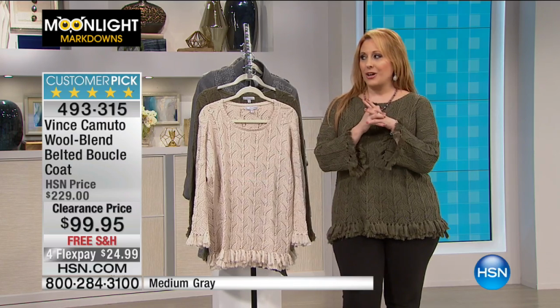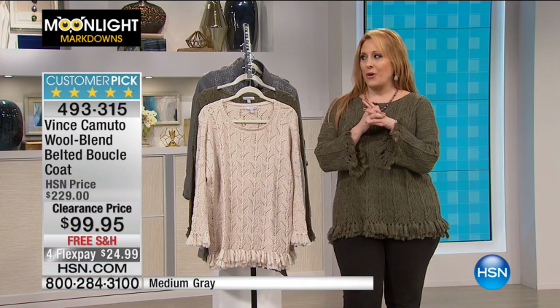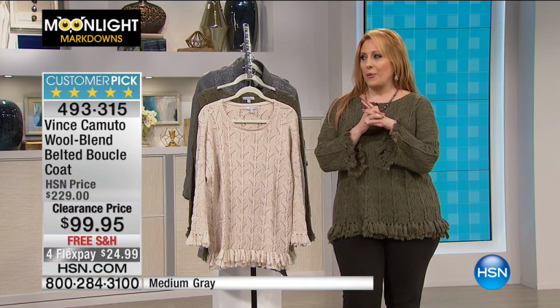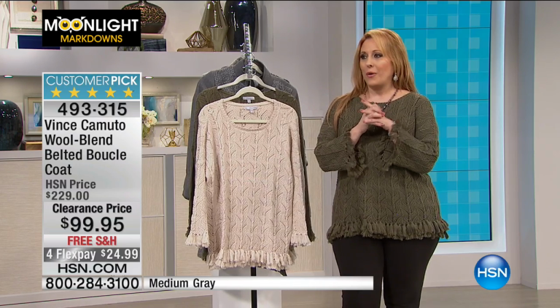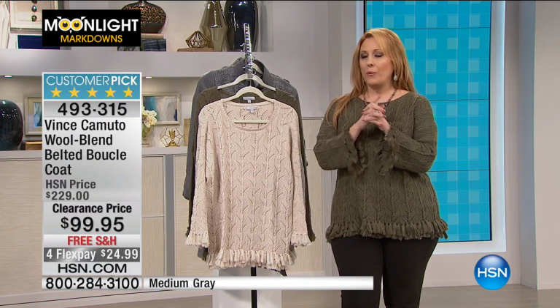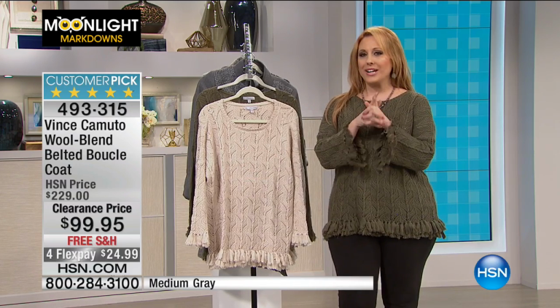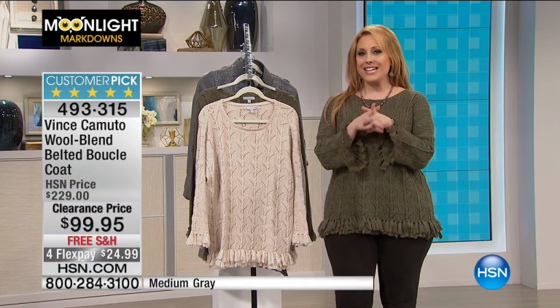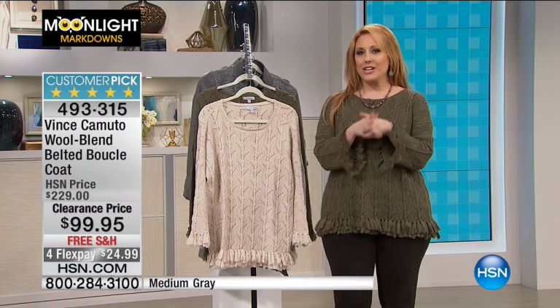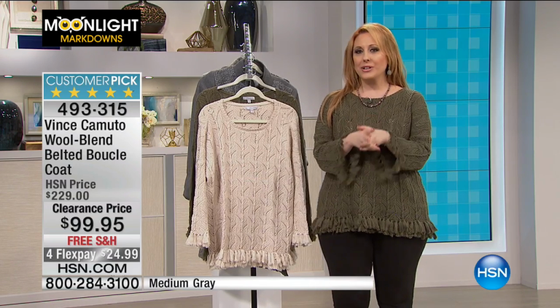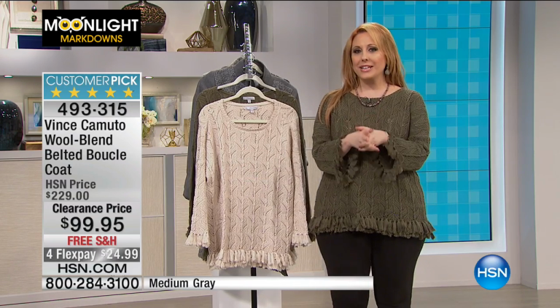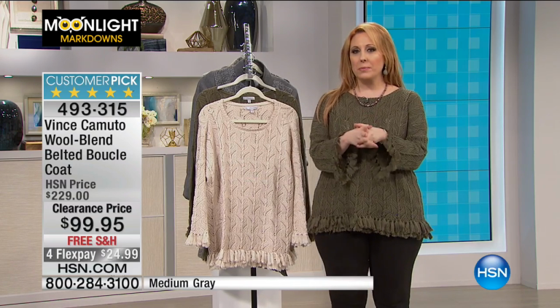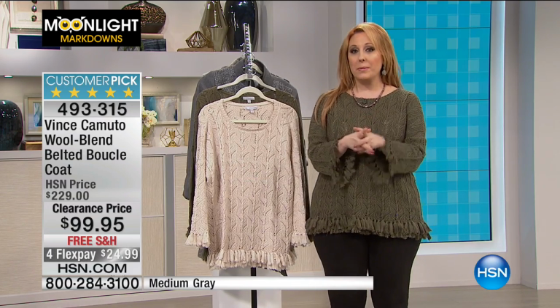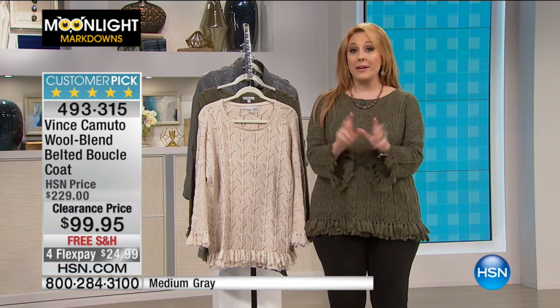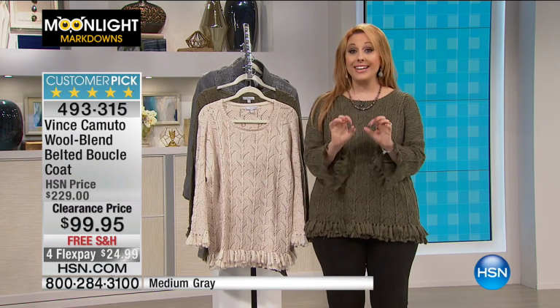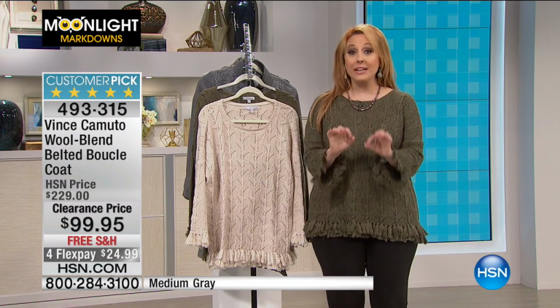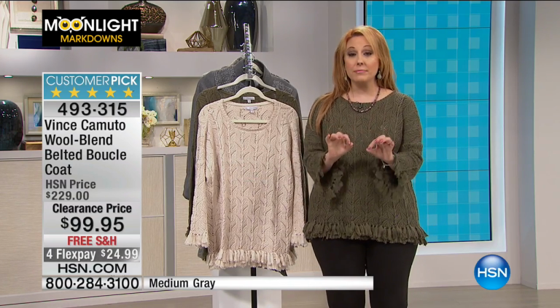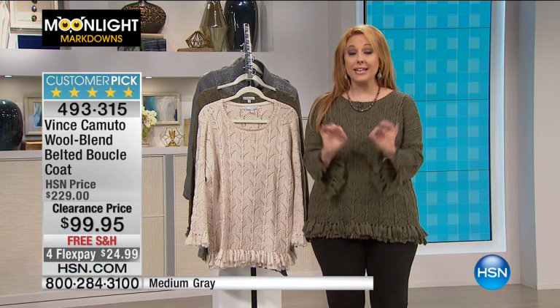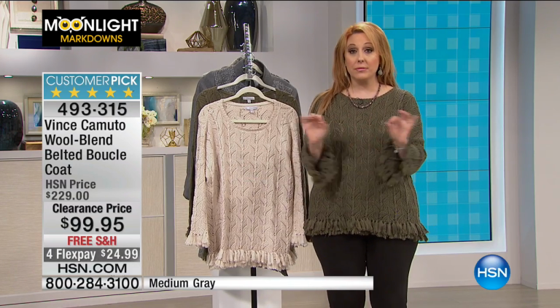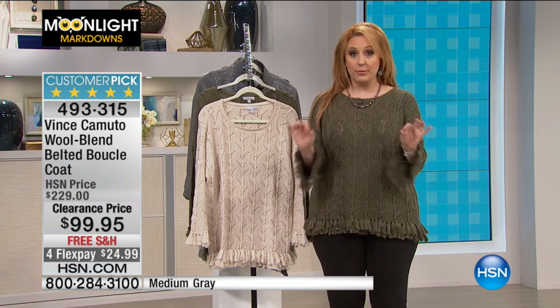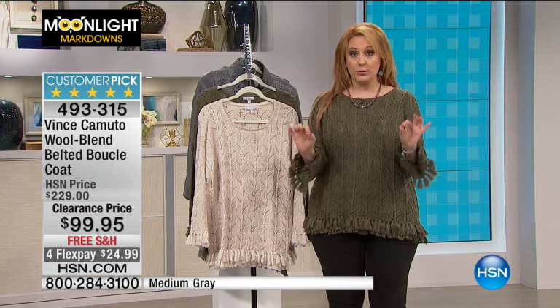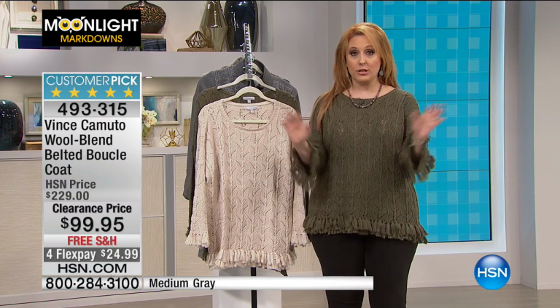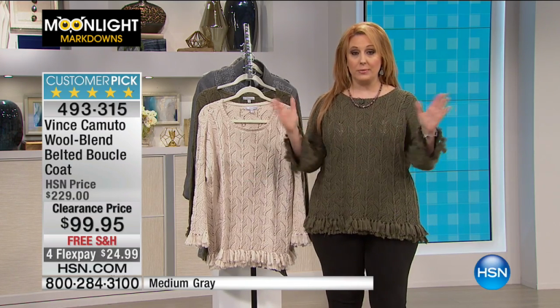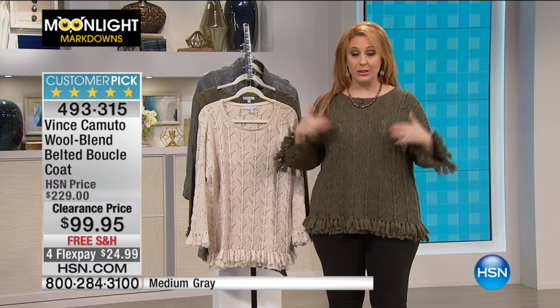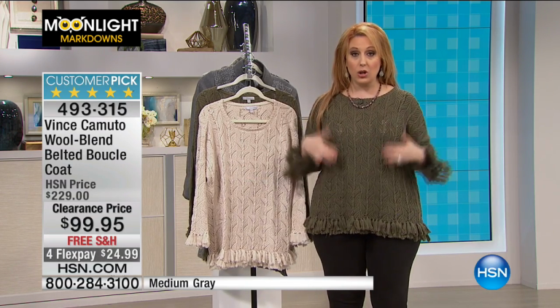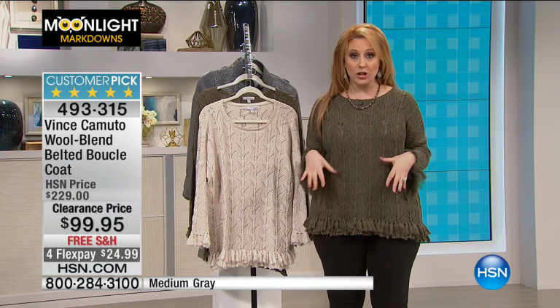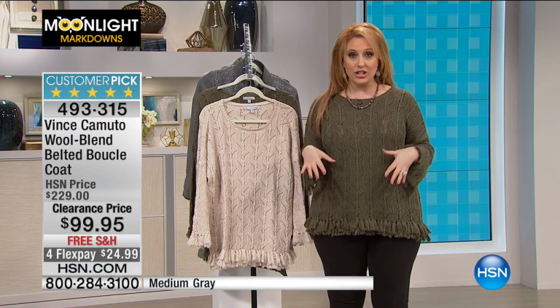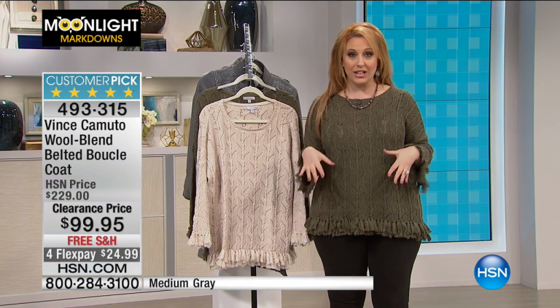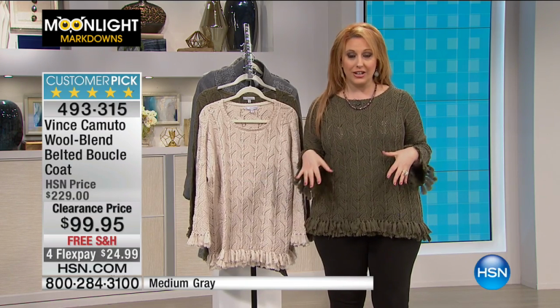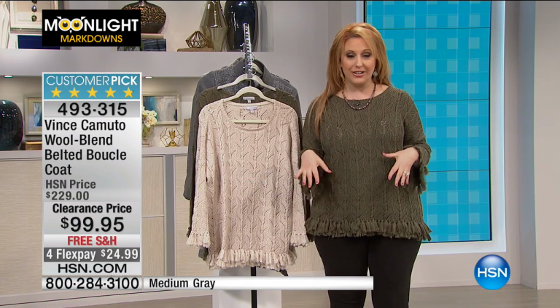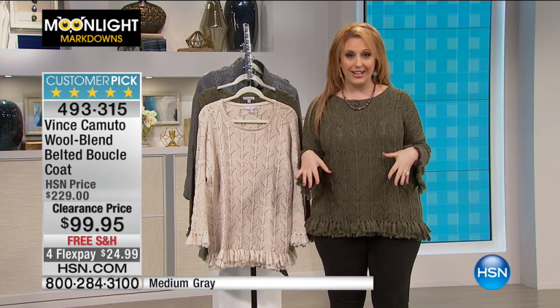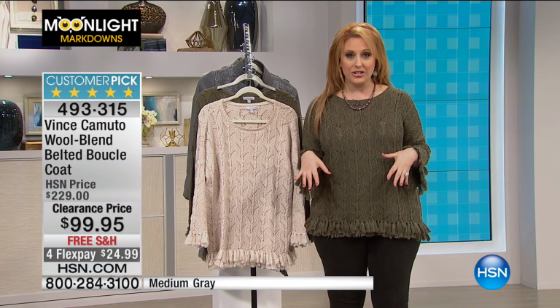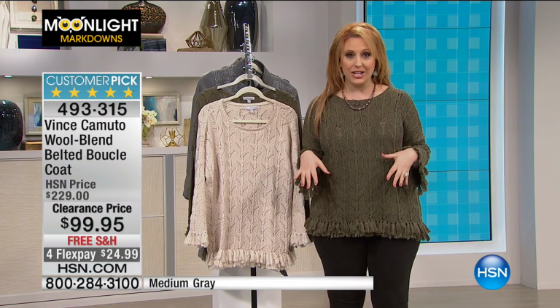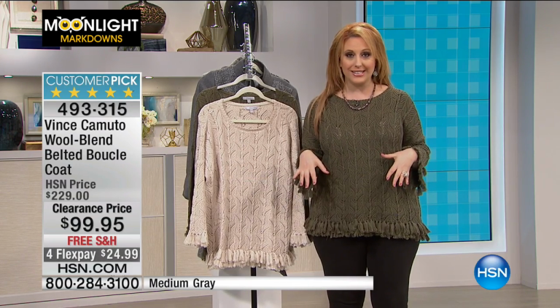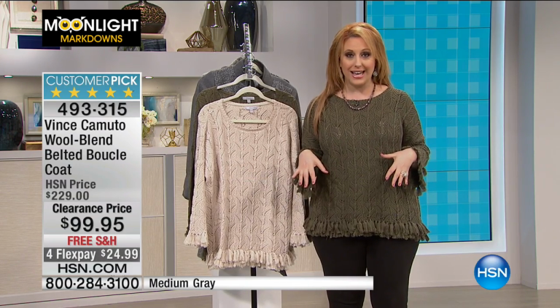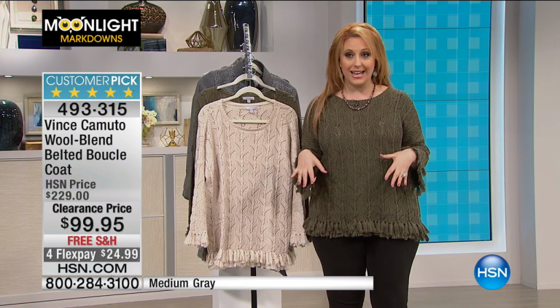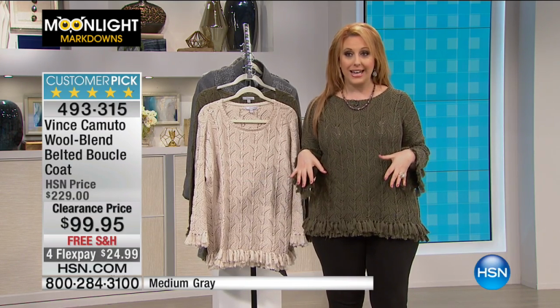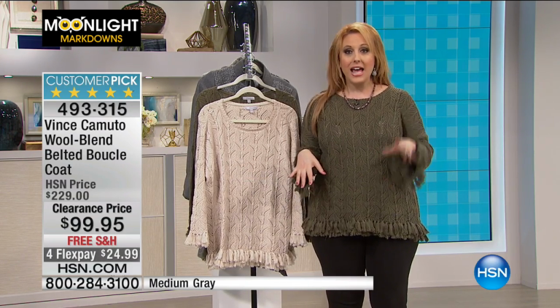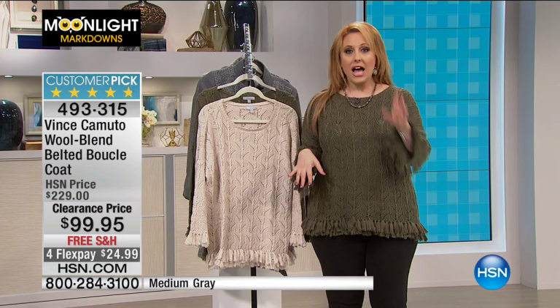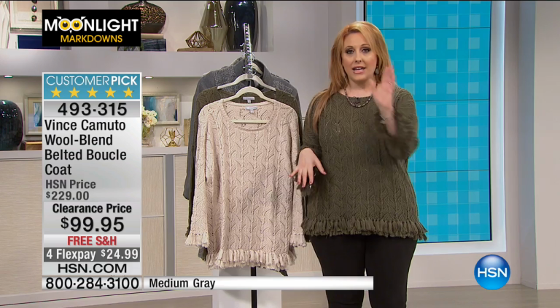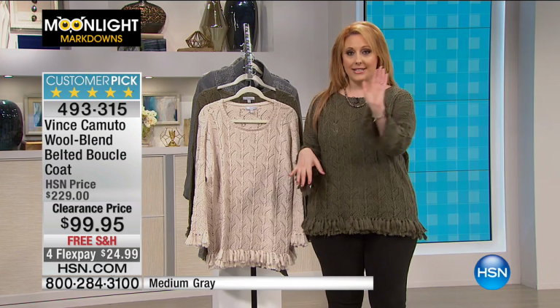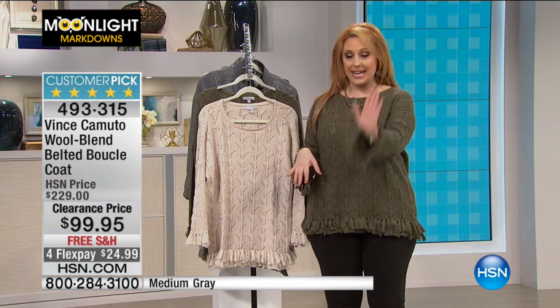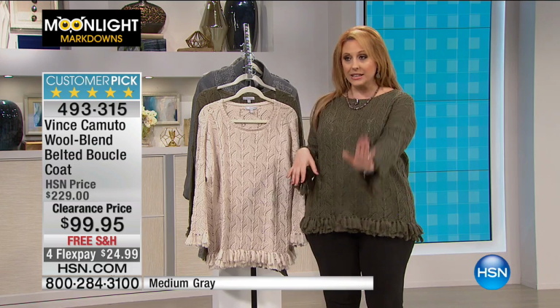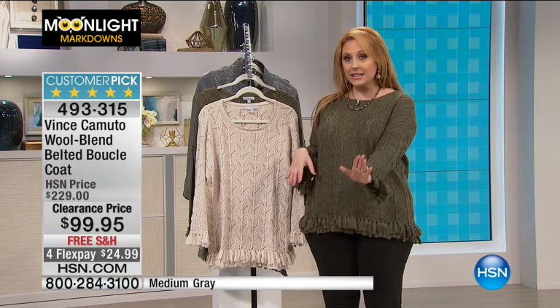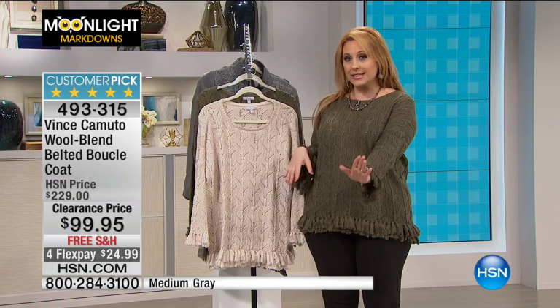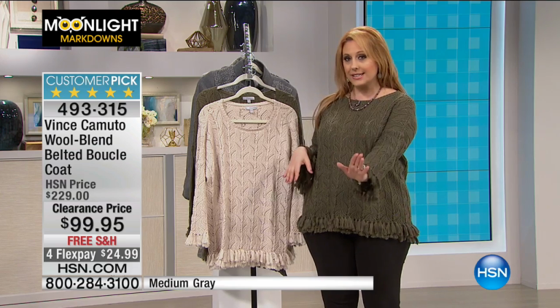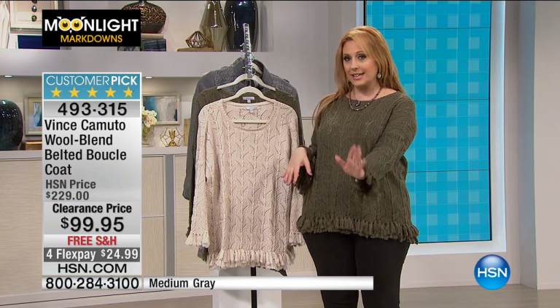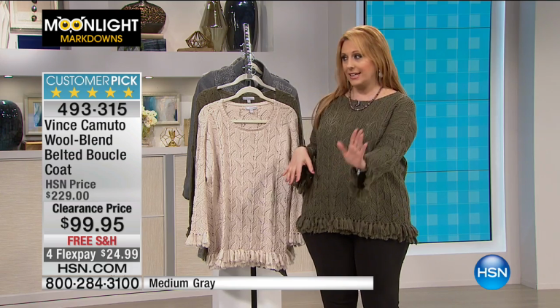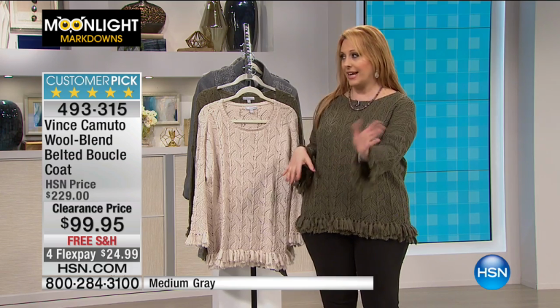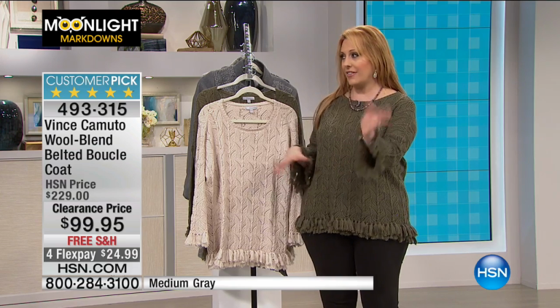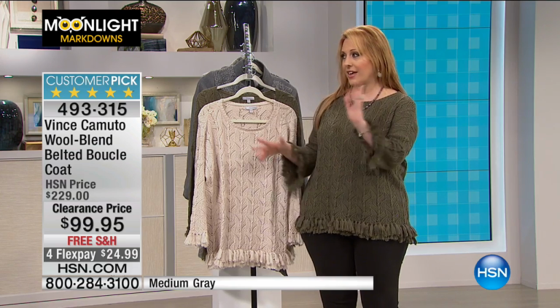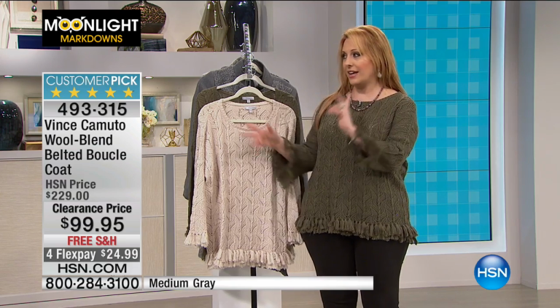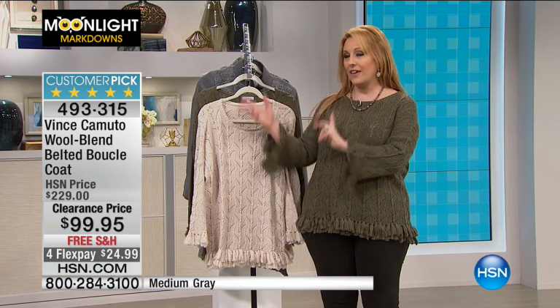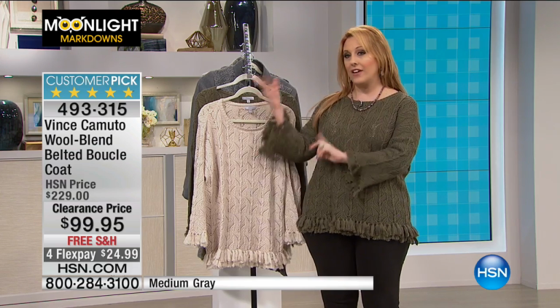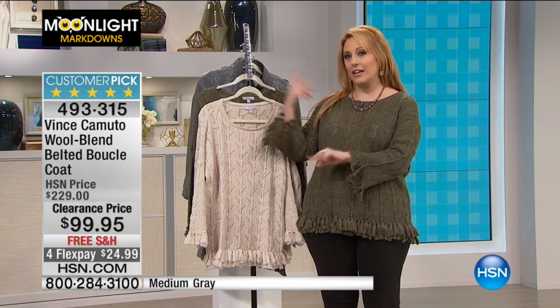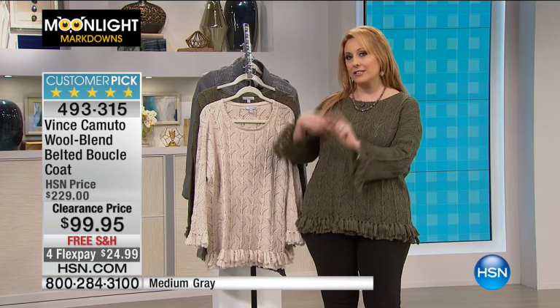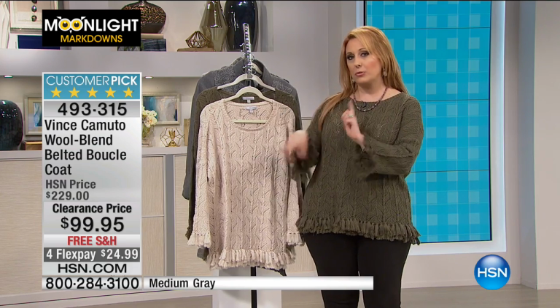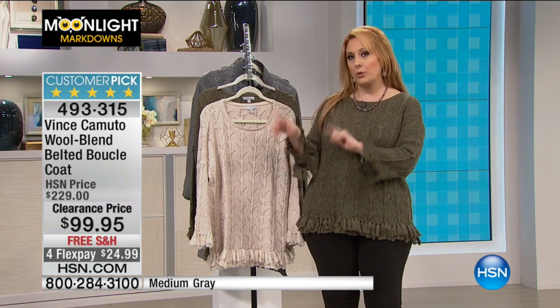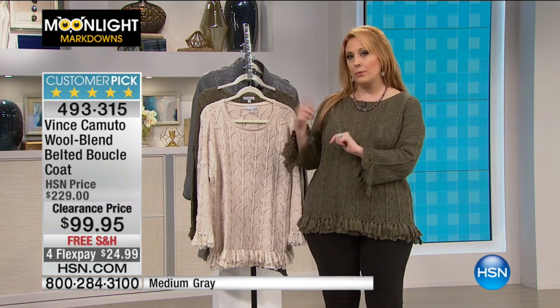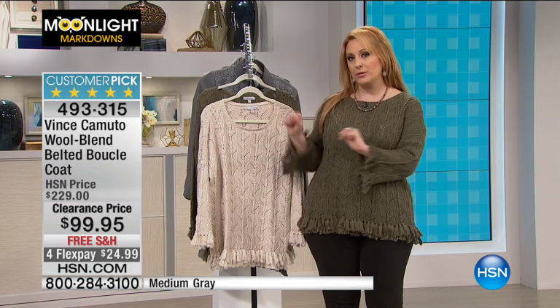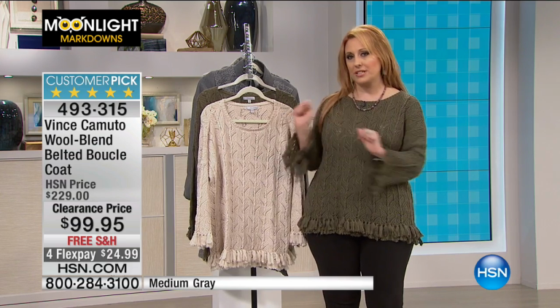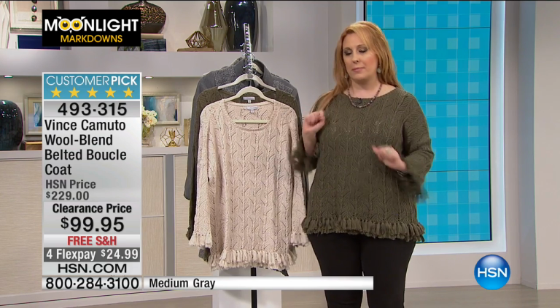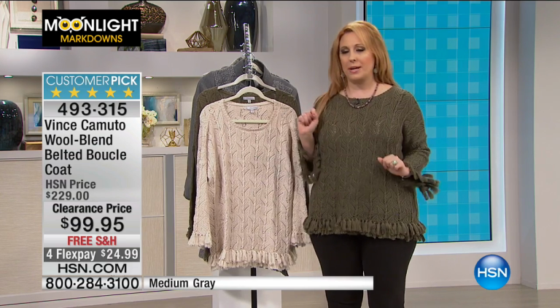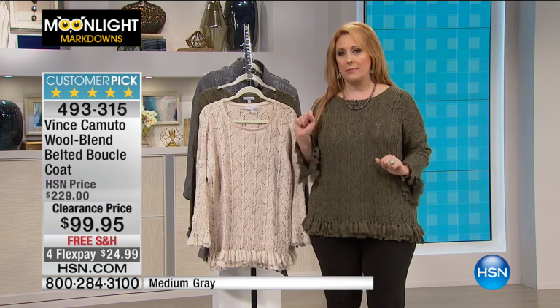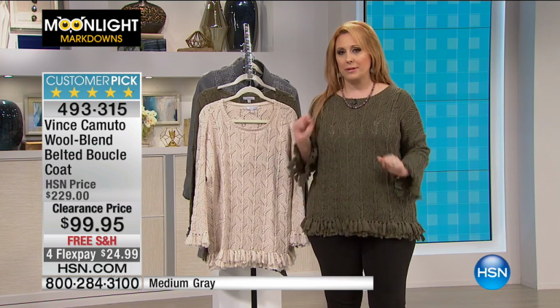We're going to tell you a little bit about Kim Kimball, who is launching here at HSN. Take a listen, and then I've got some more boots coming up.